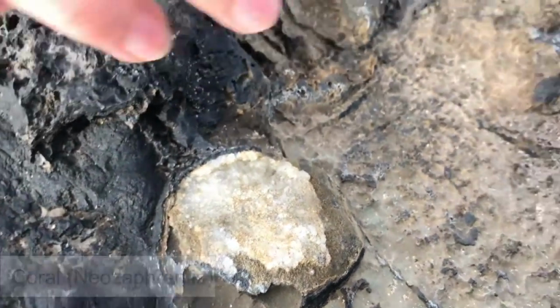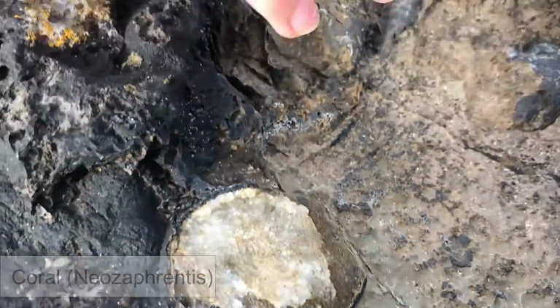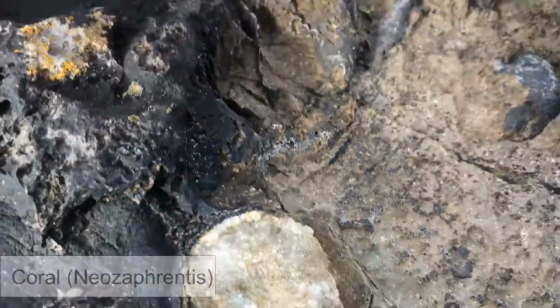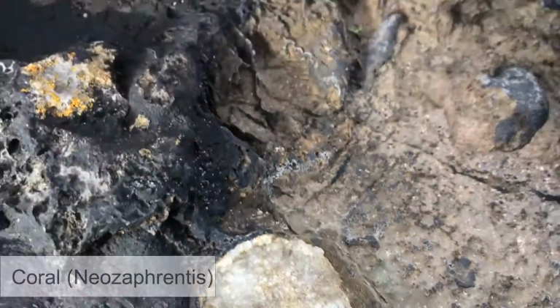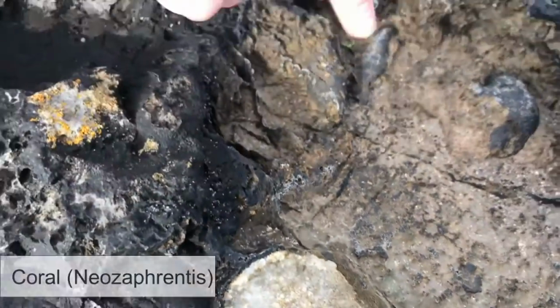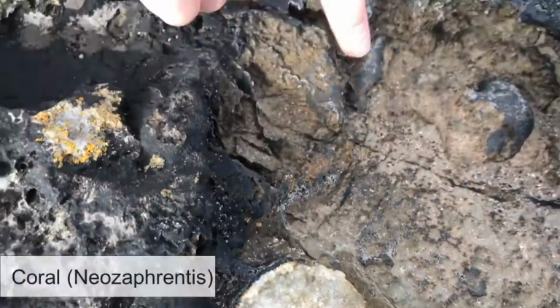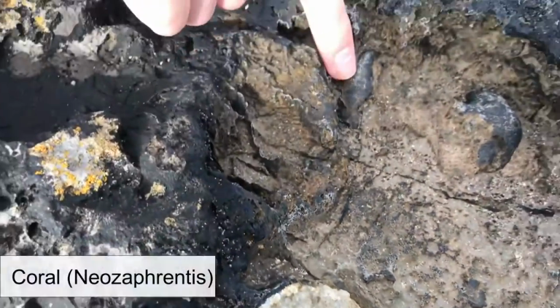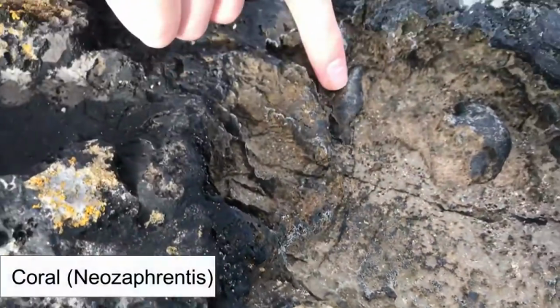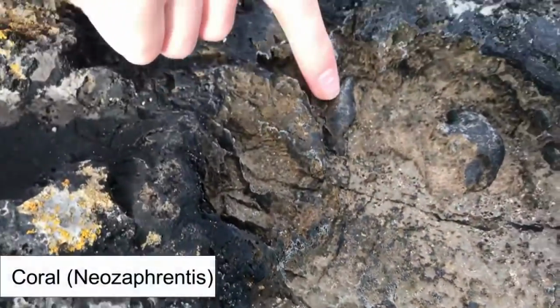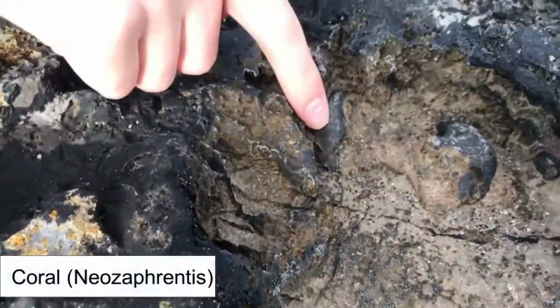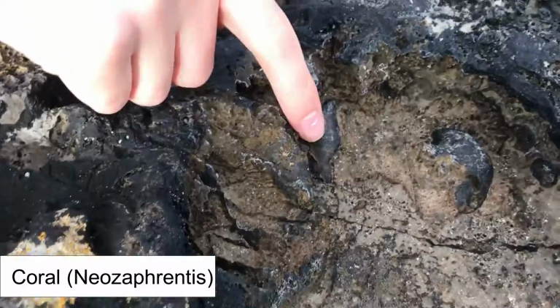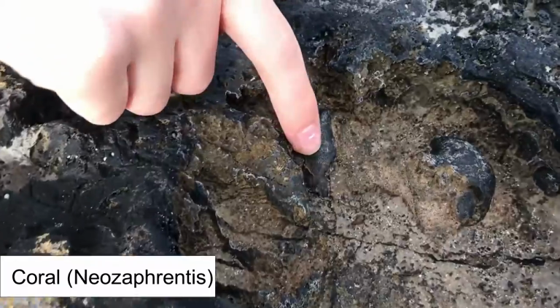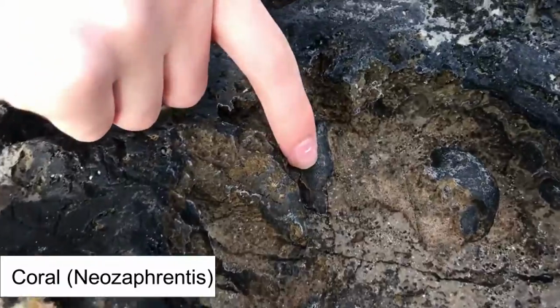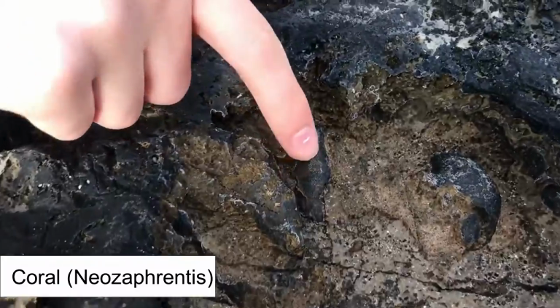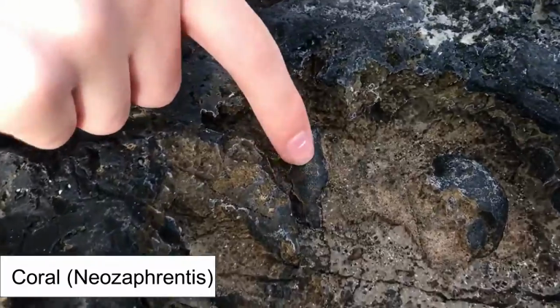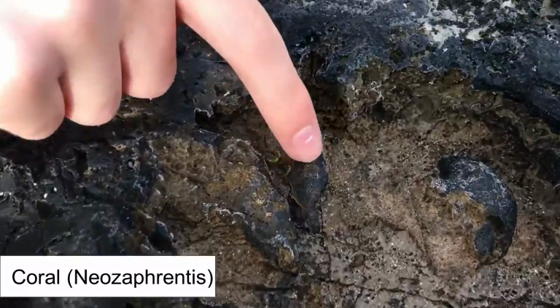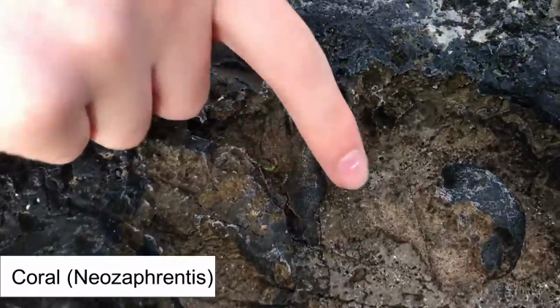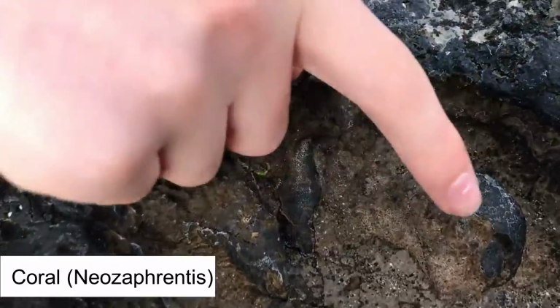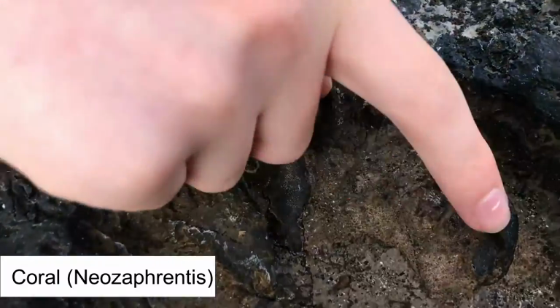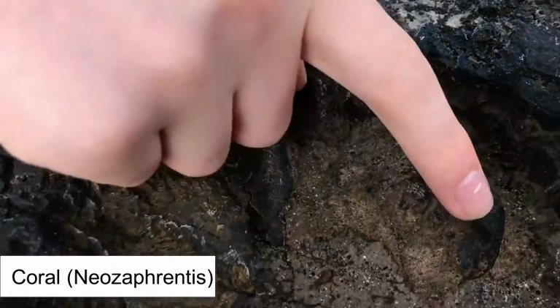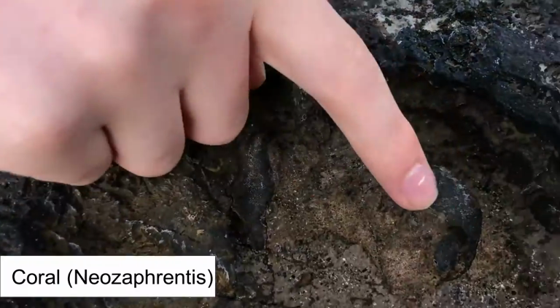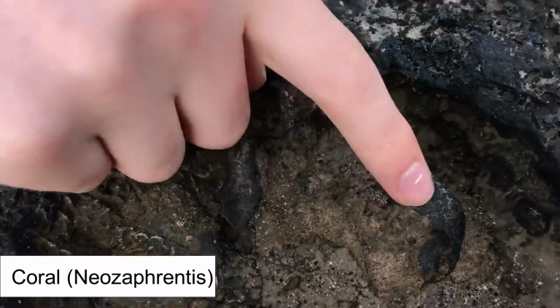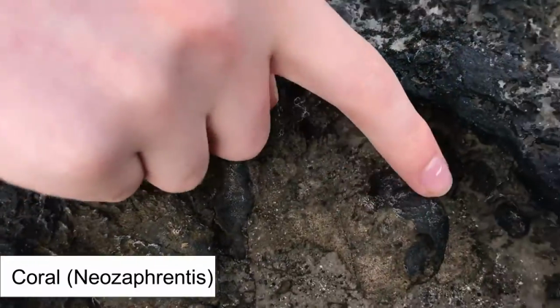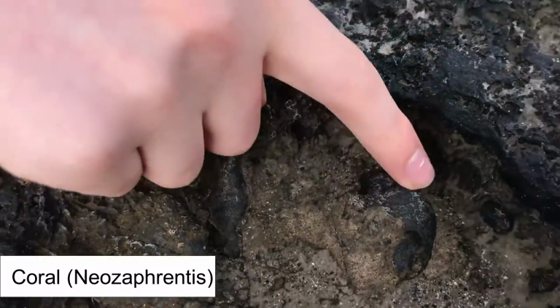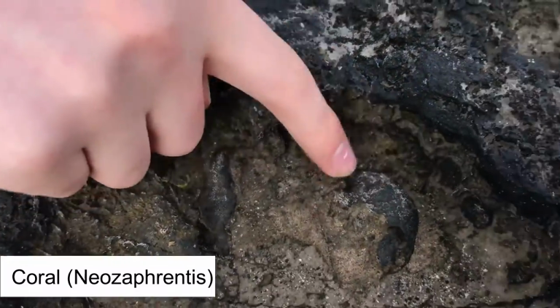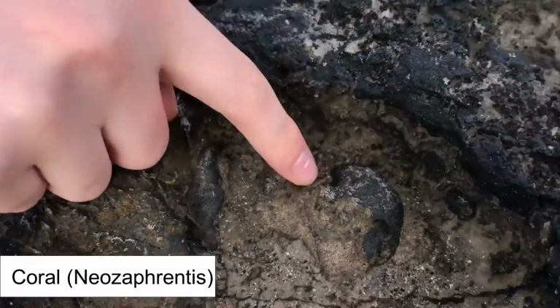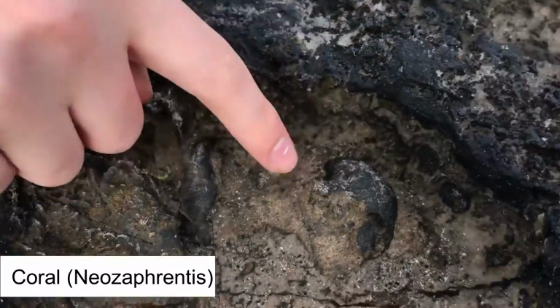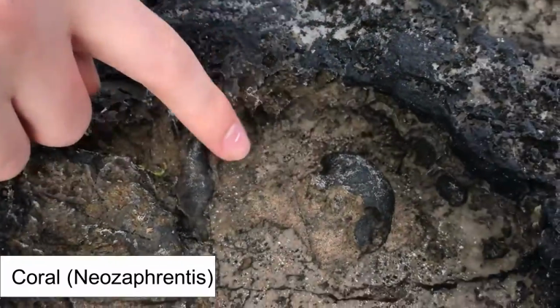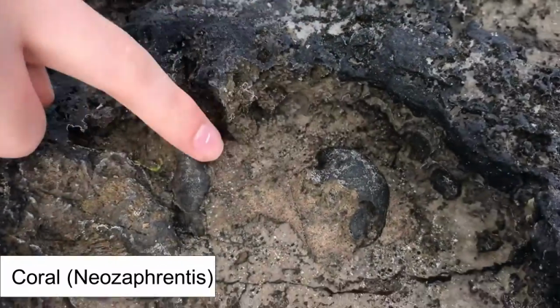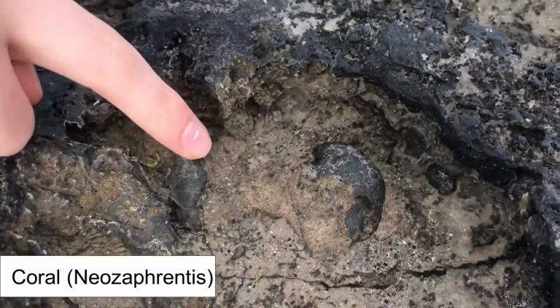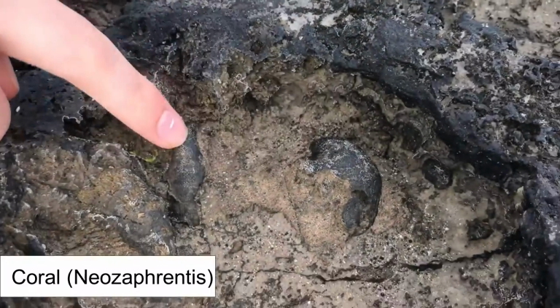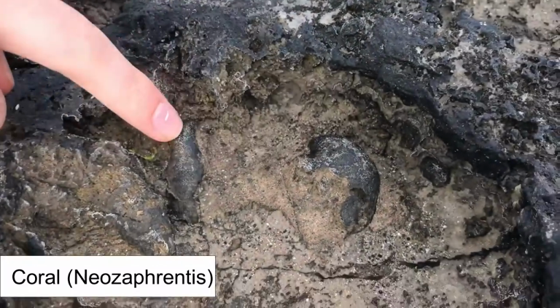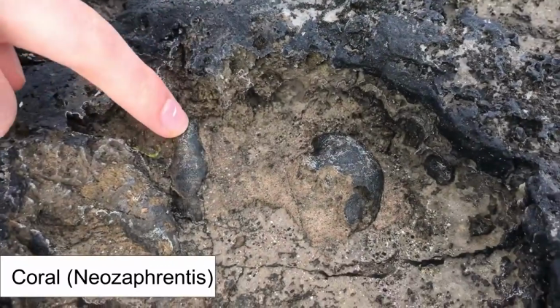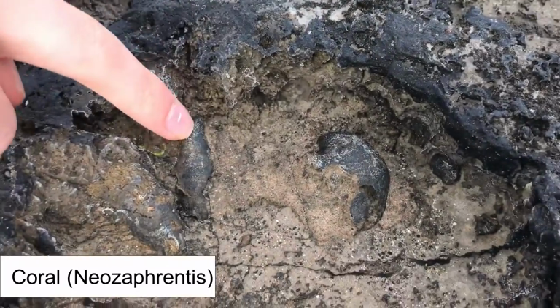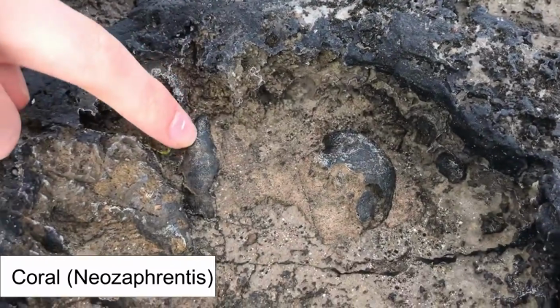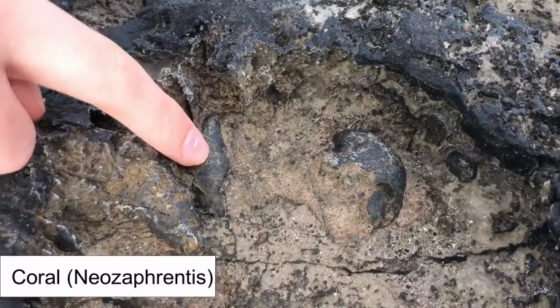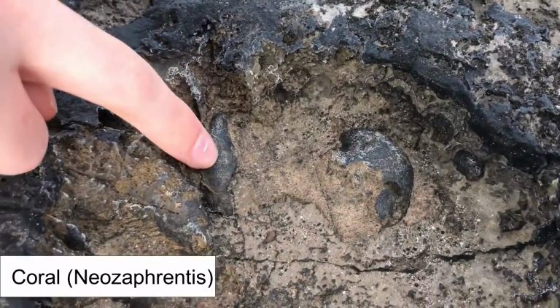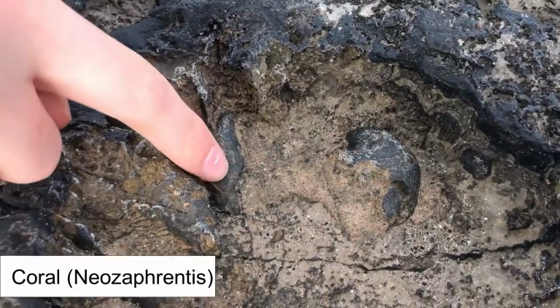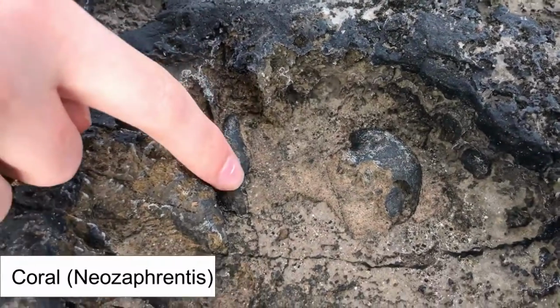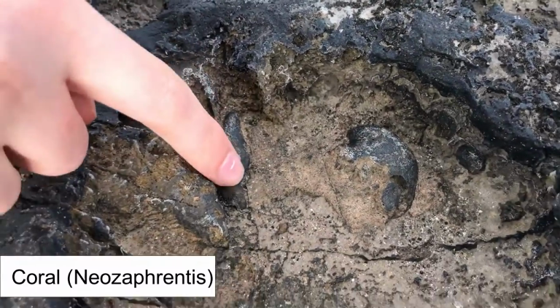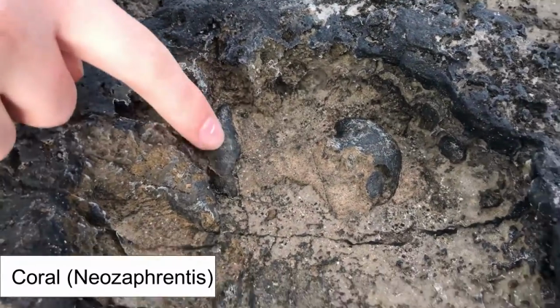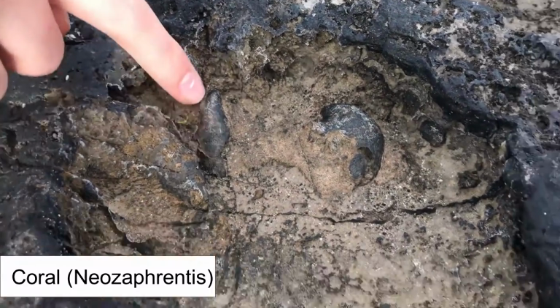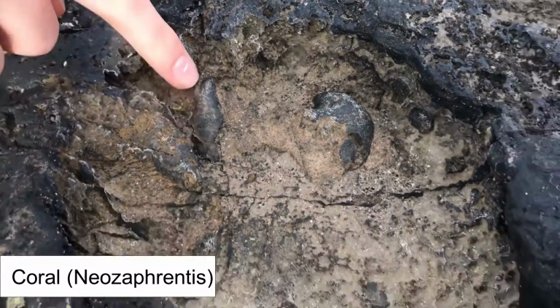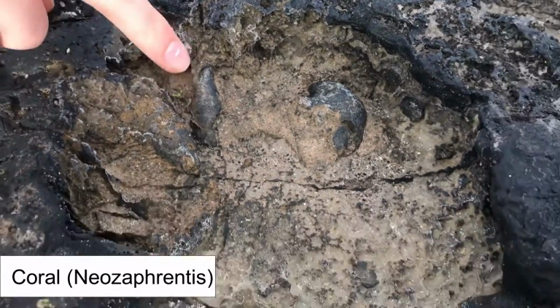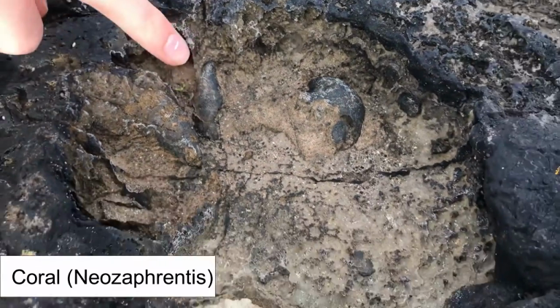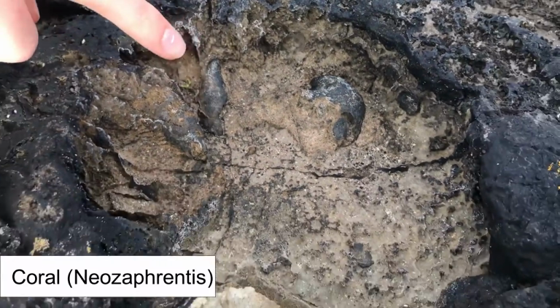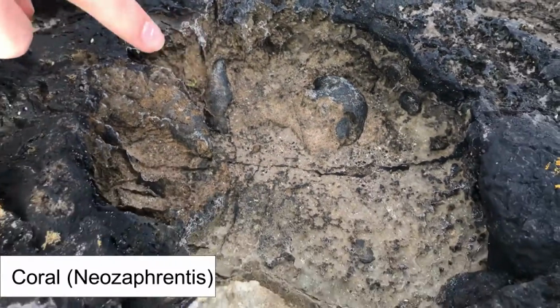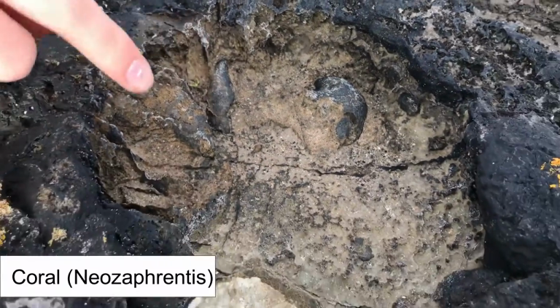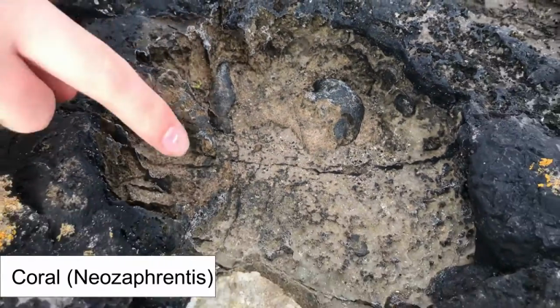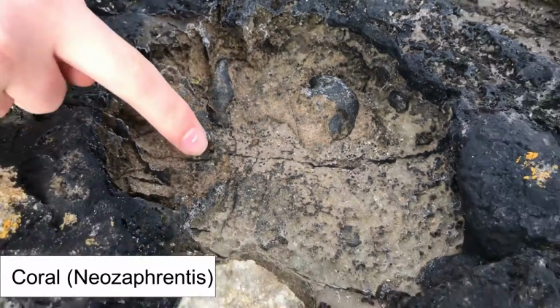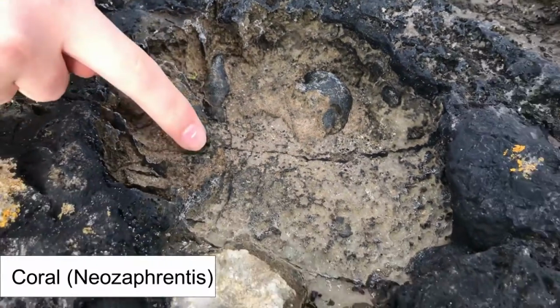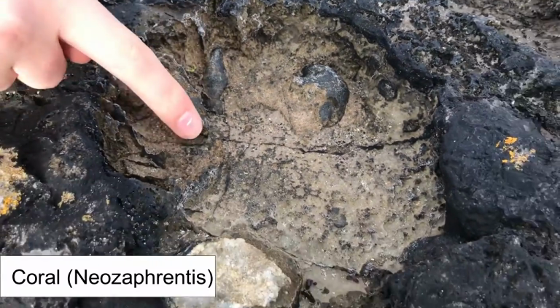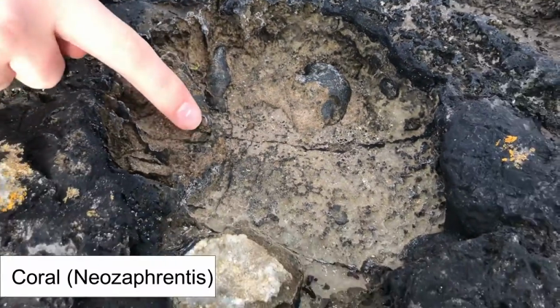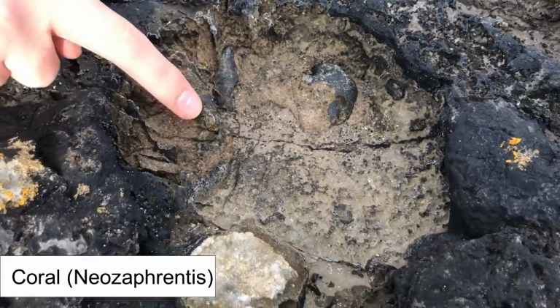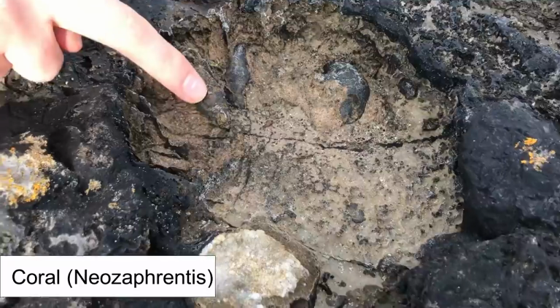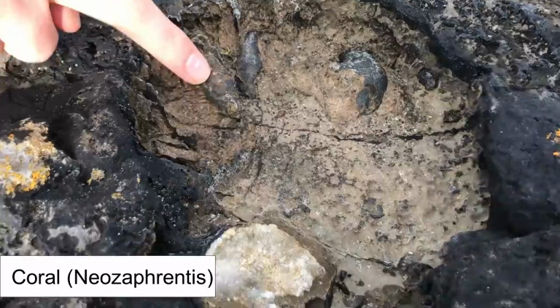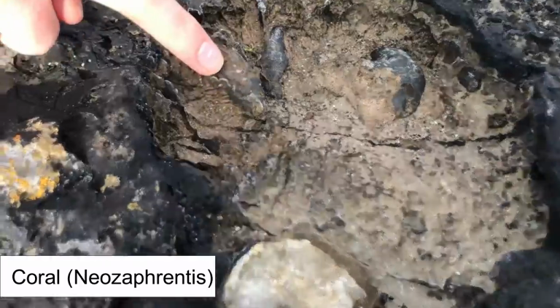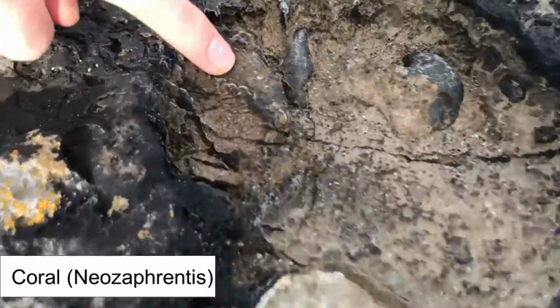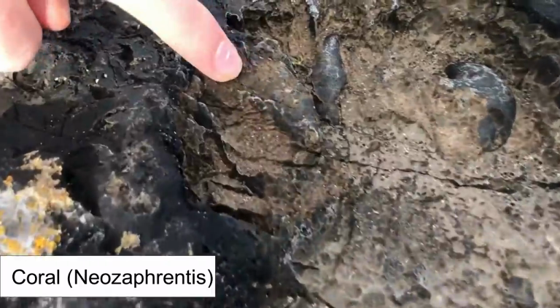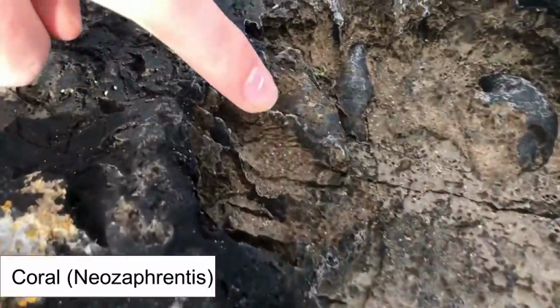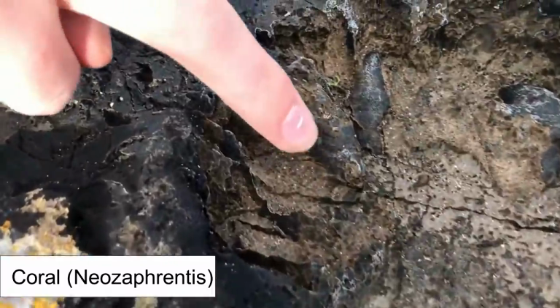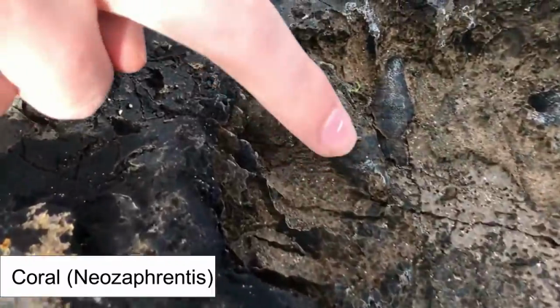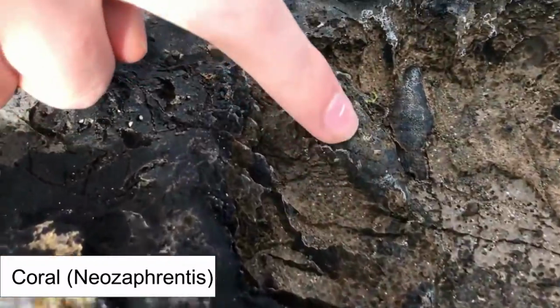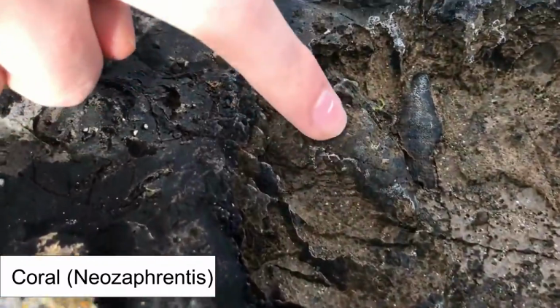Also in this little area is some coral — and a large, lovely piece here.